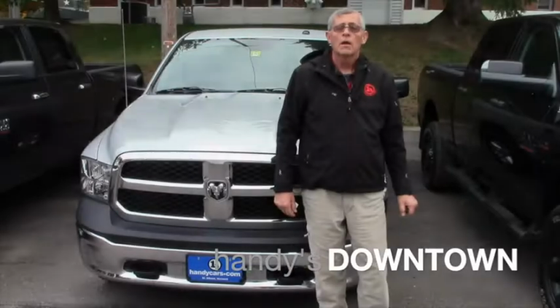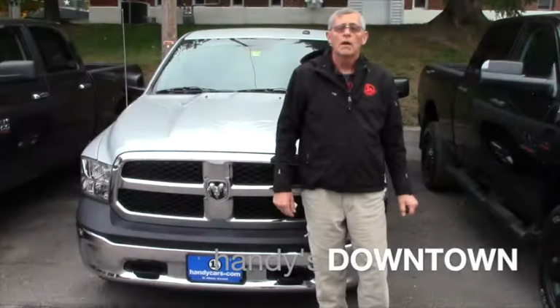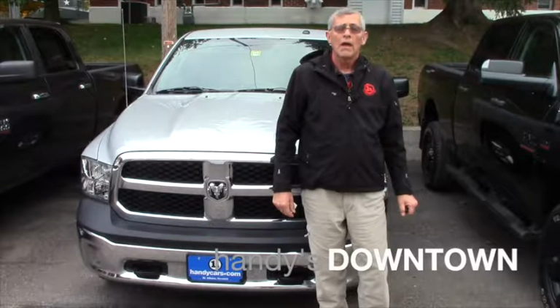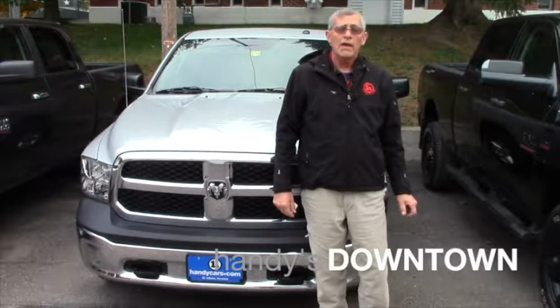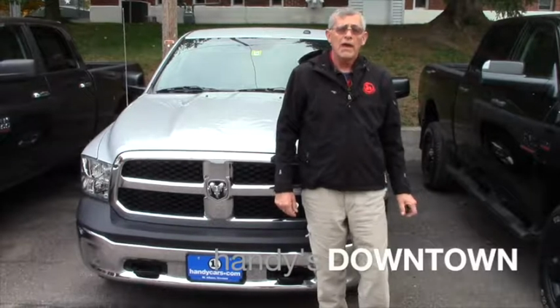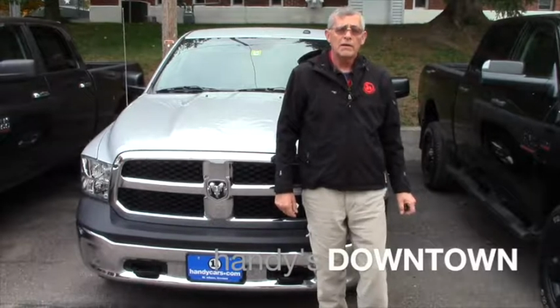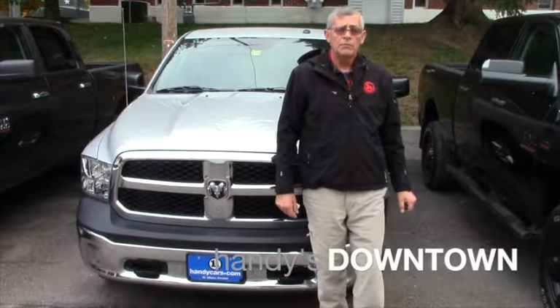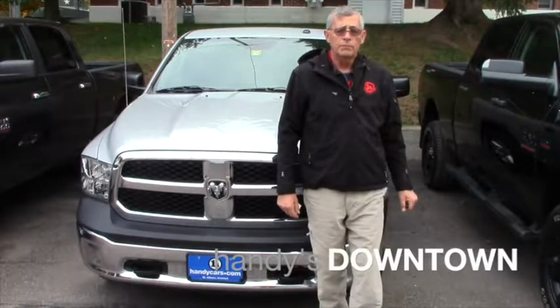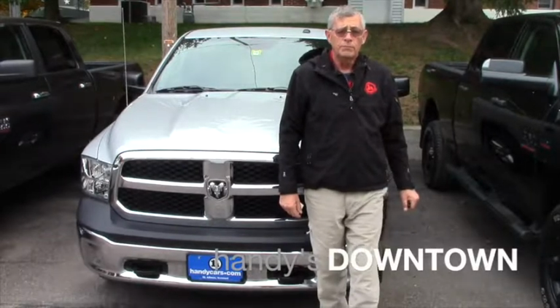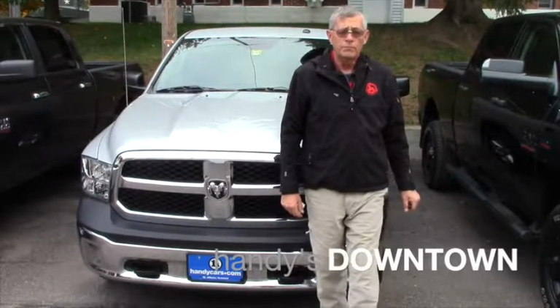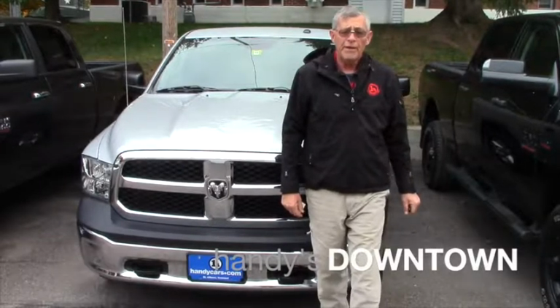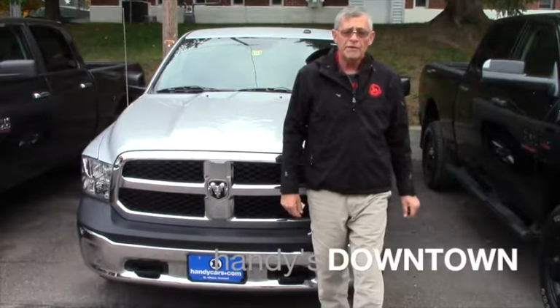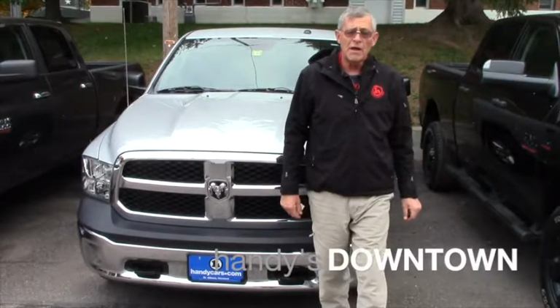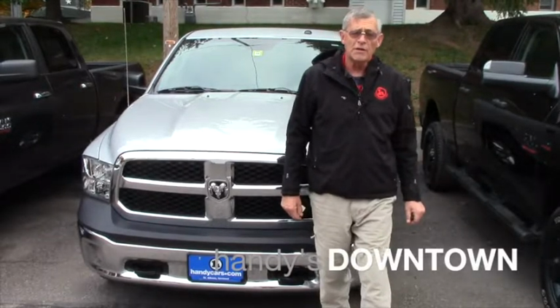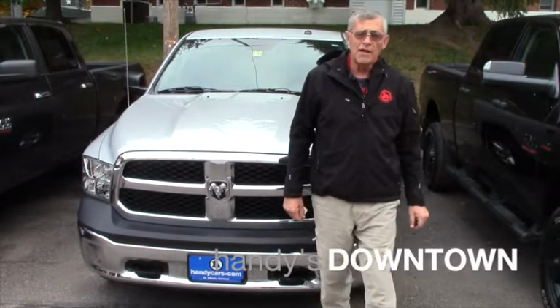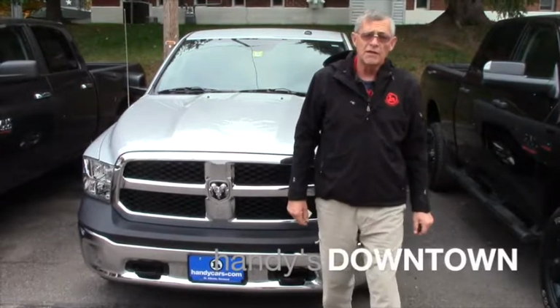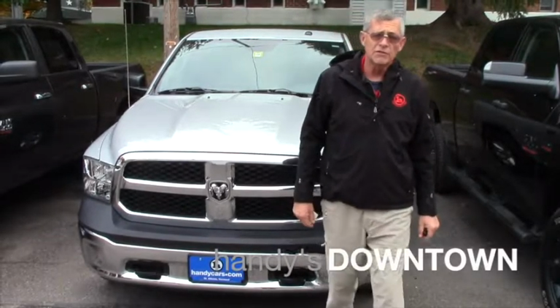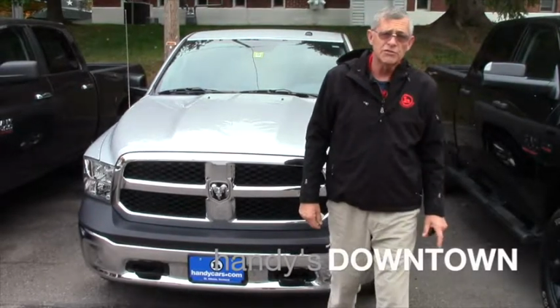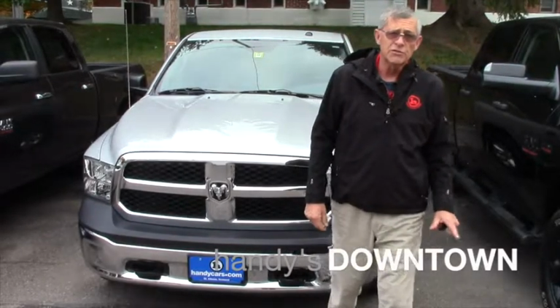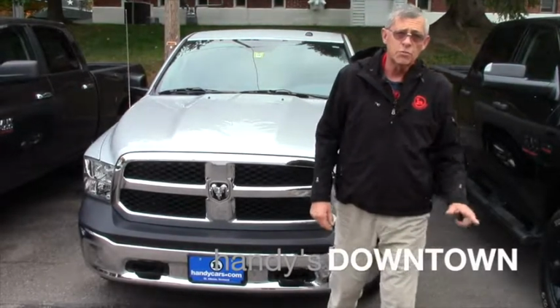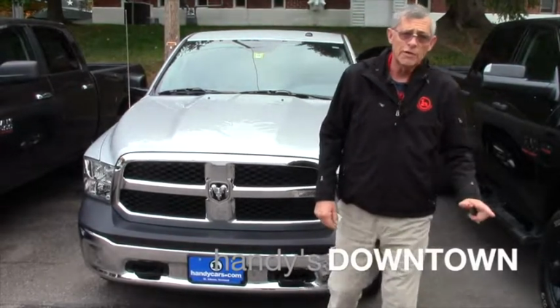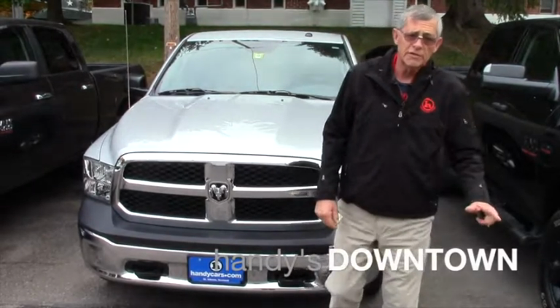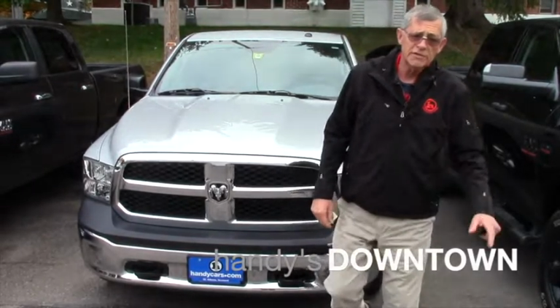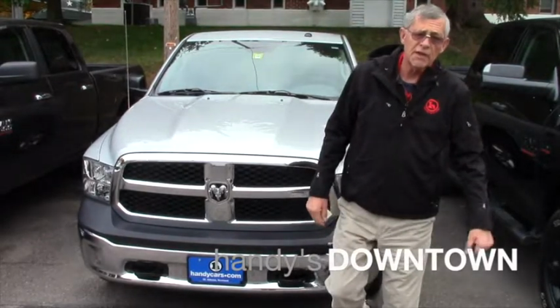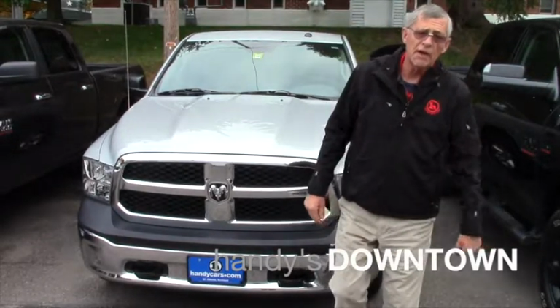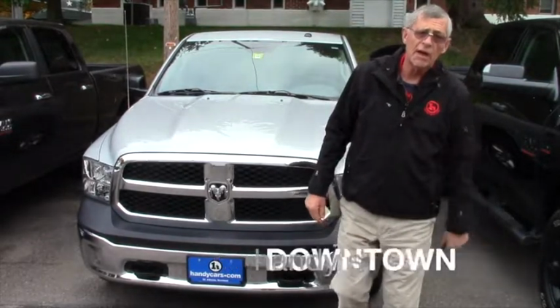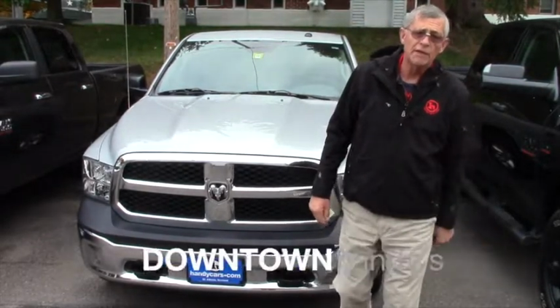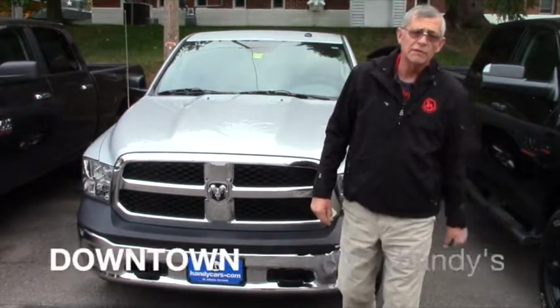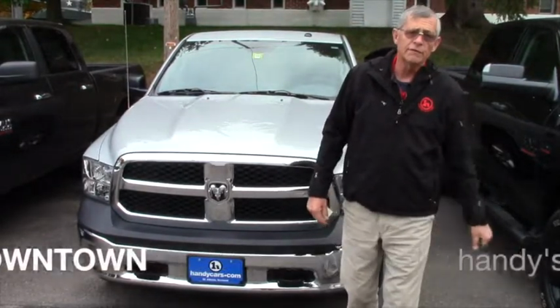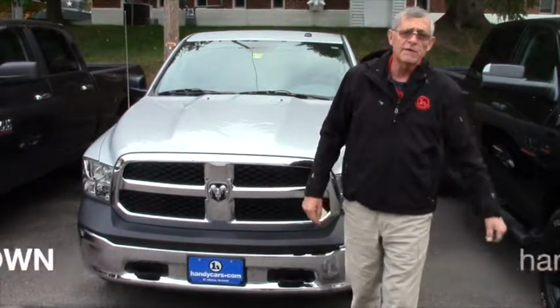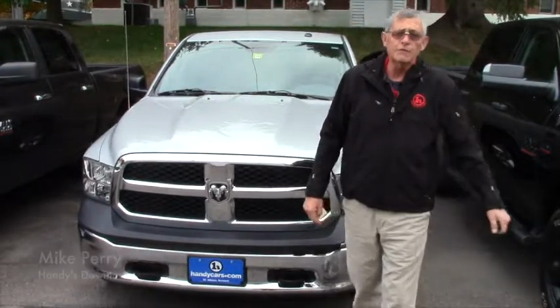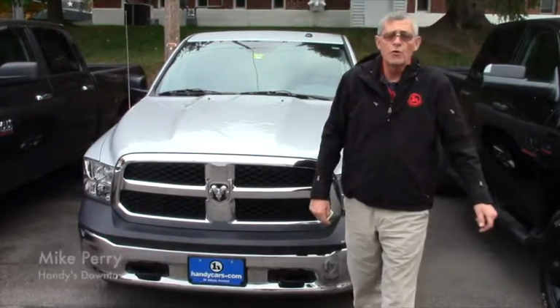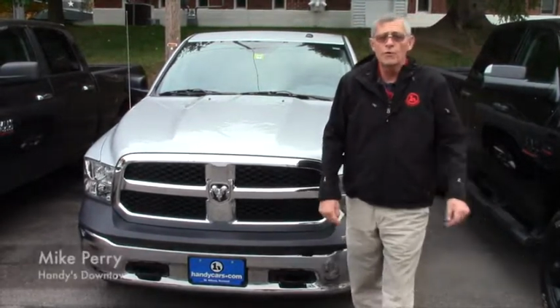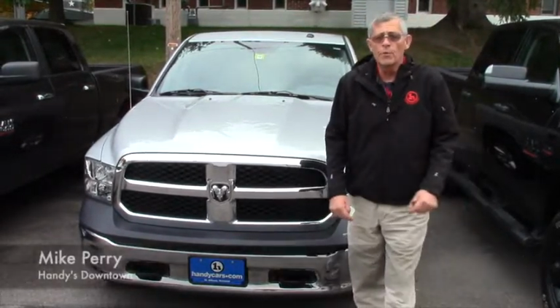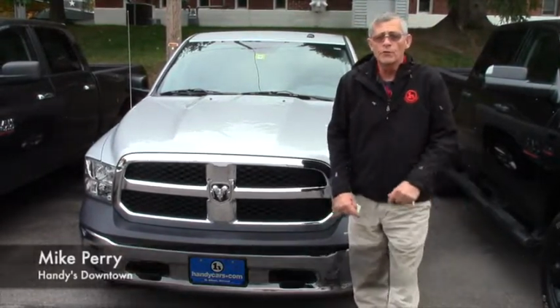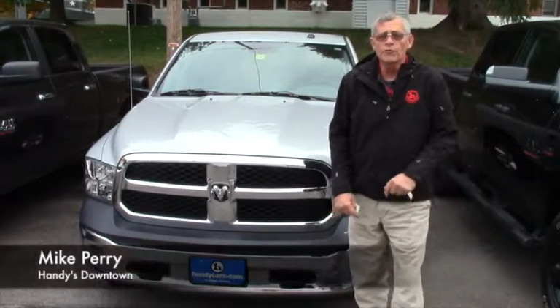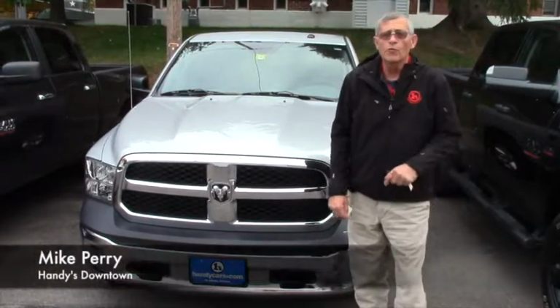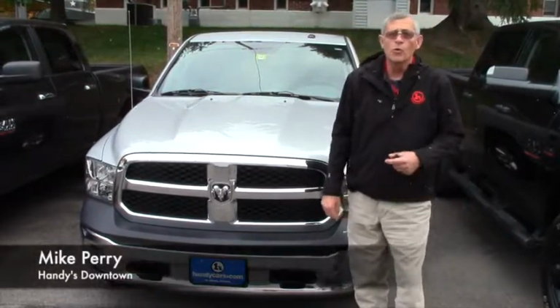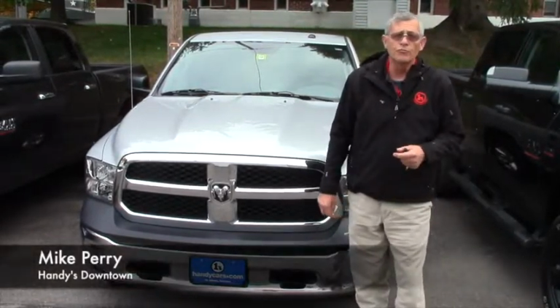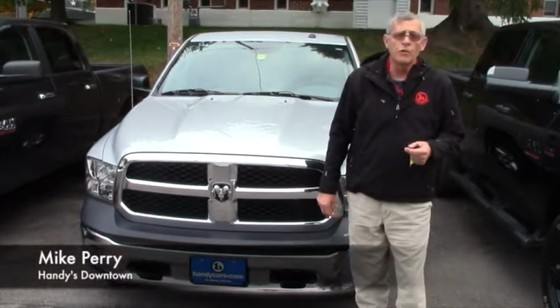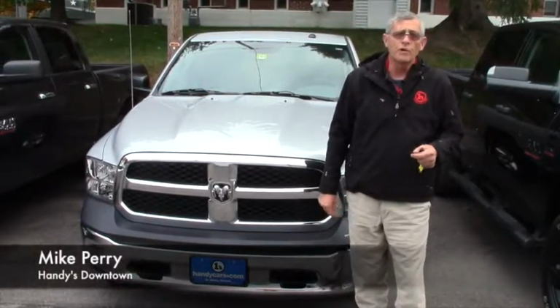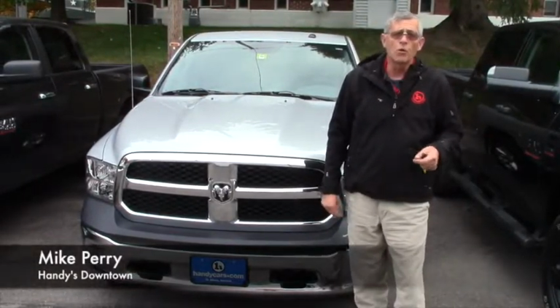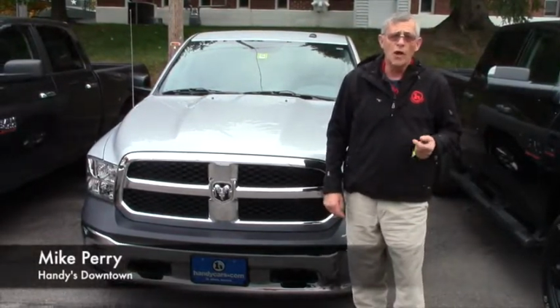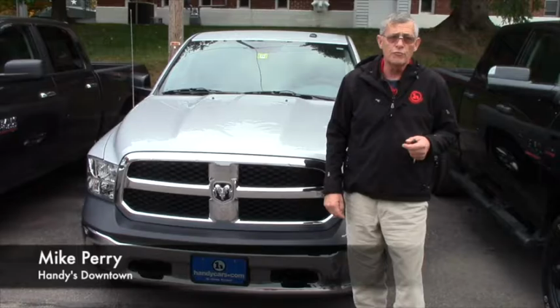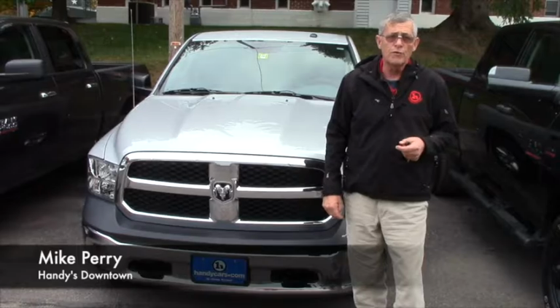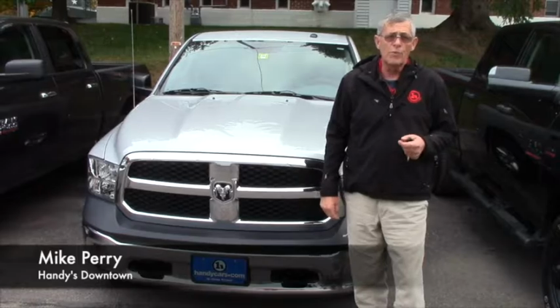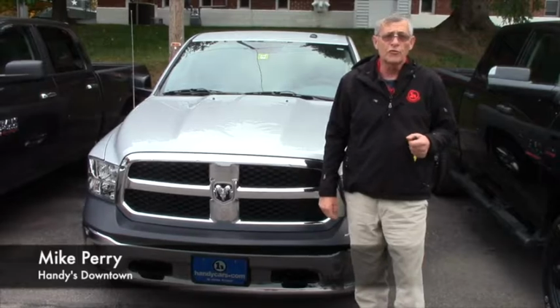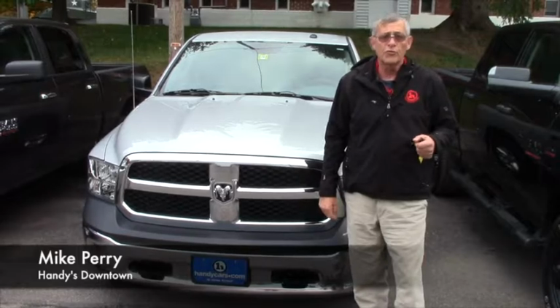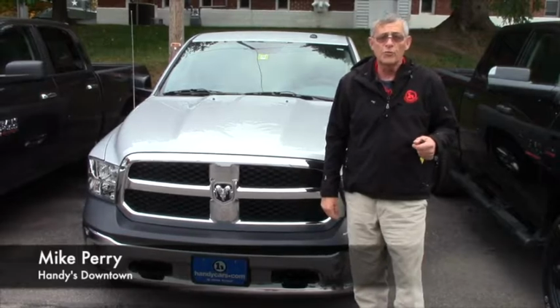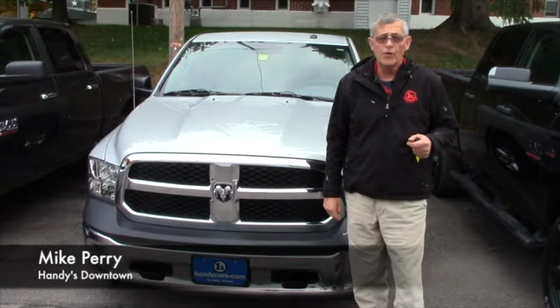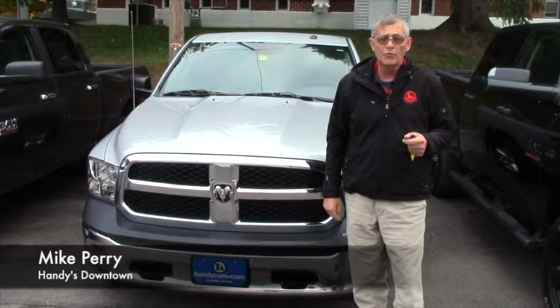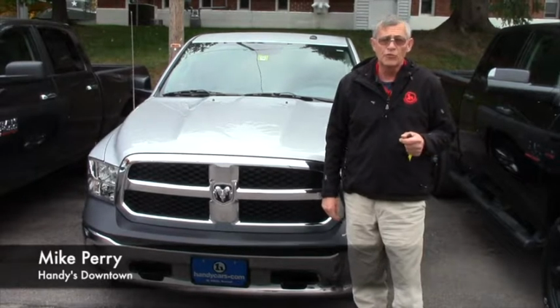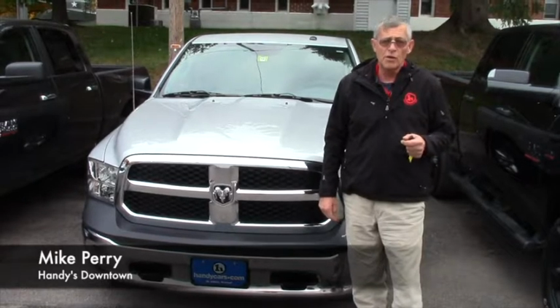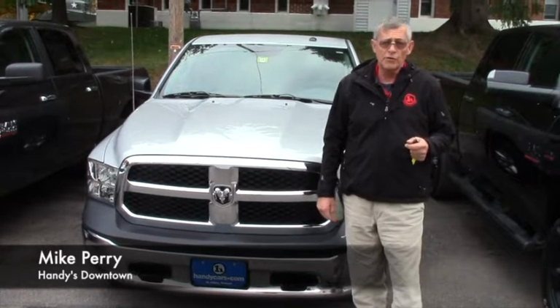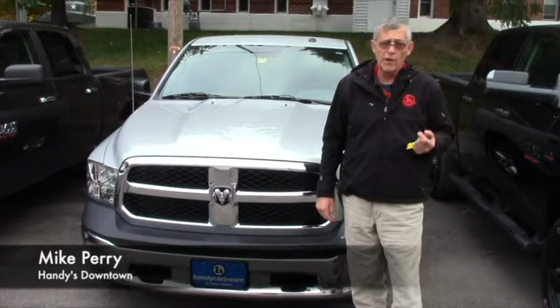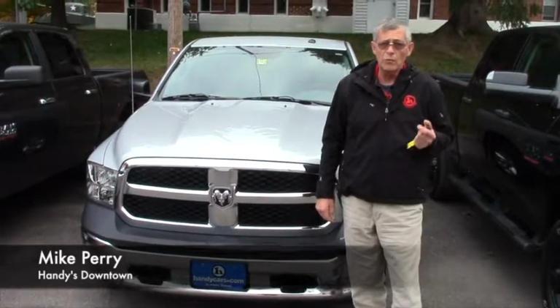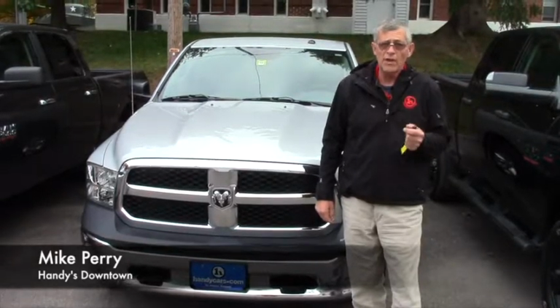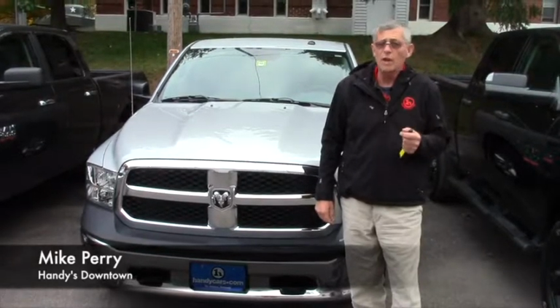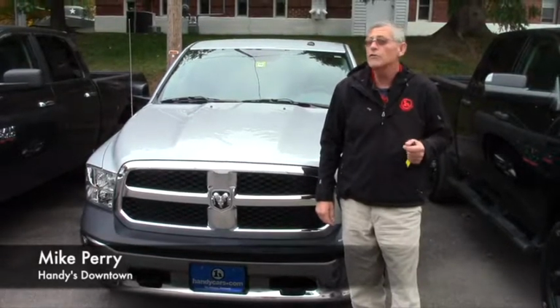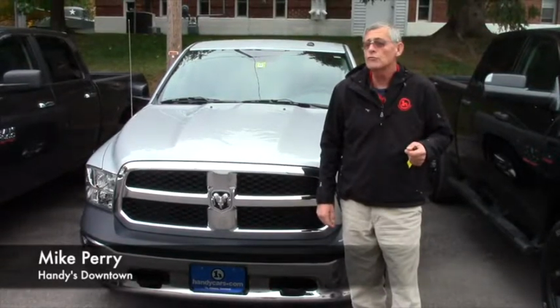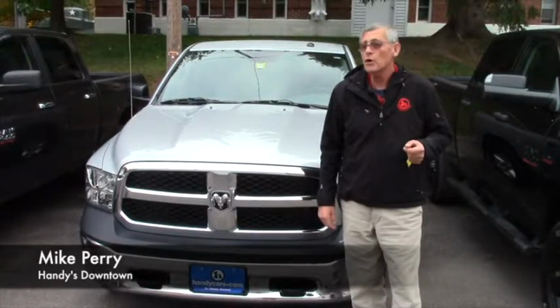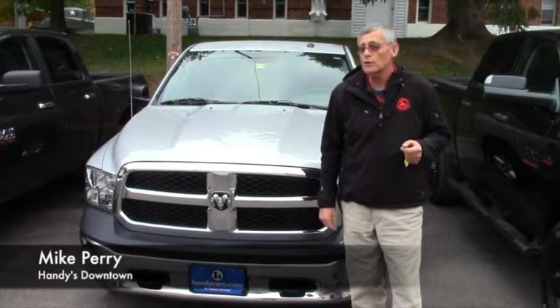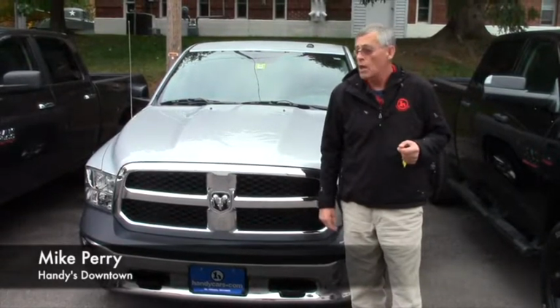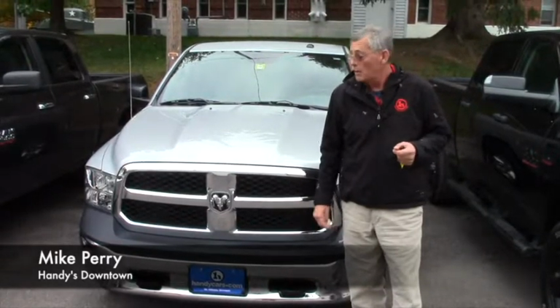Hey Adam, Mike down at Handys. Just wanted to say hi and thank you very much for inquiring about some of our trucks that we have here on the lot.